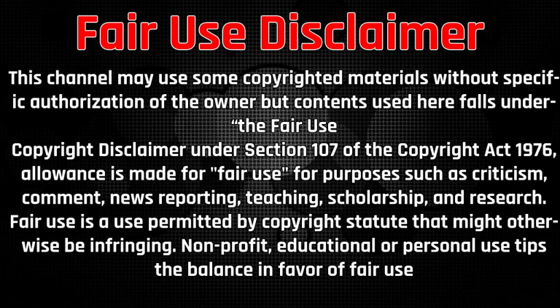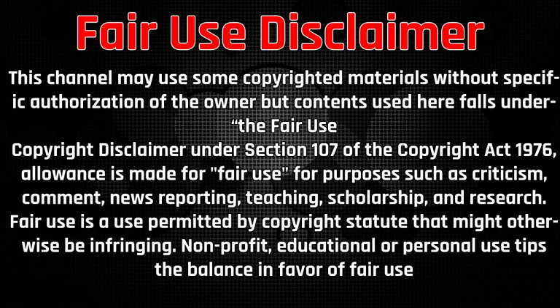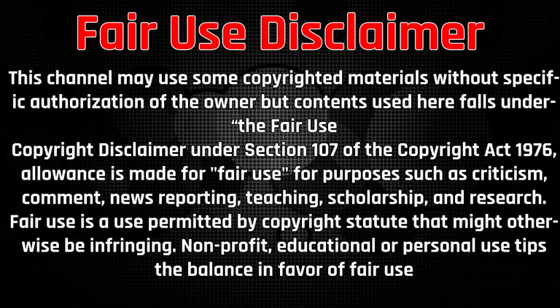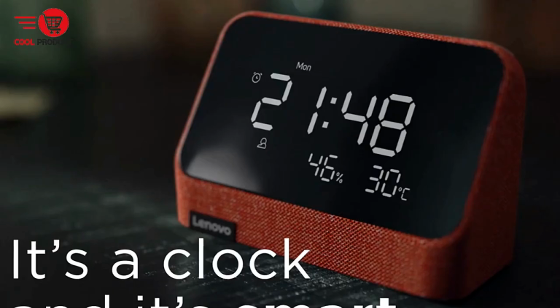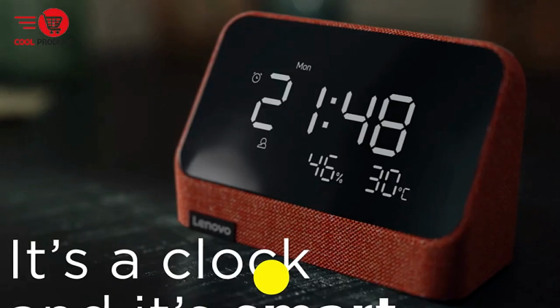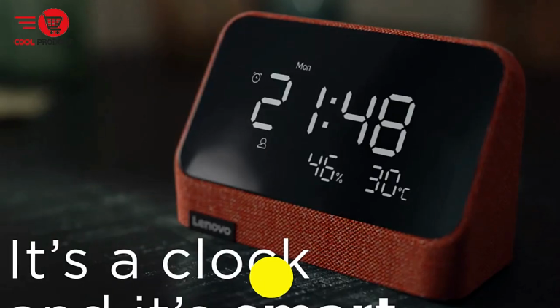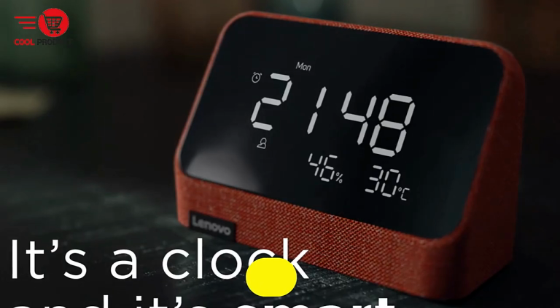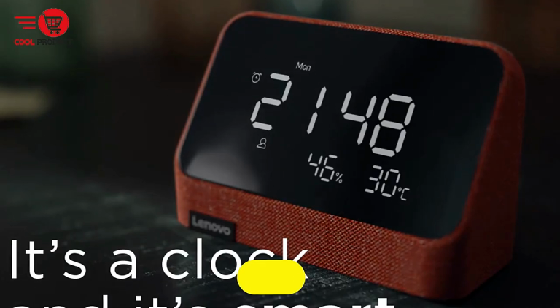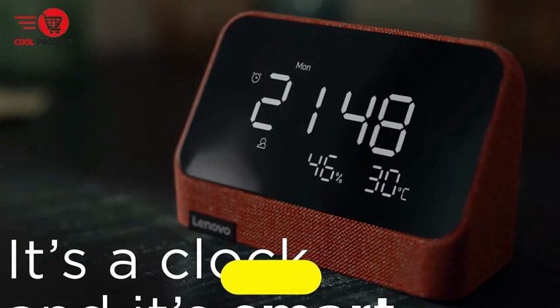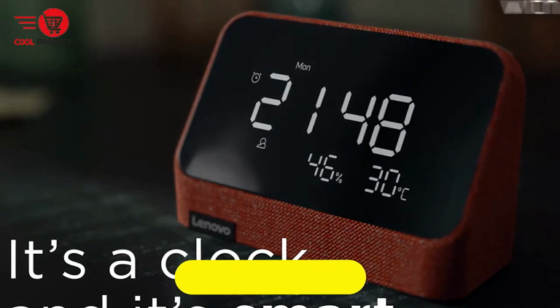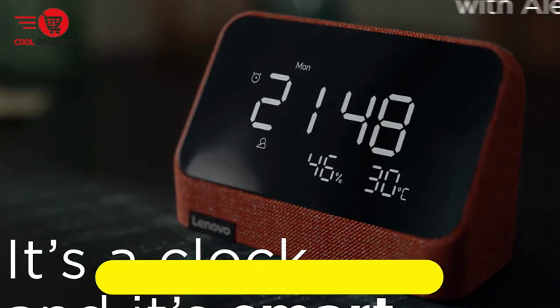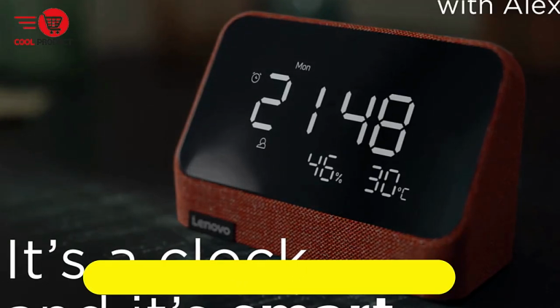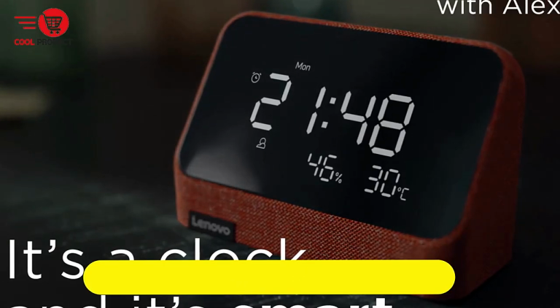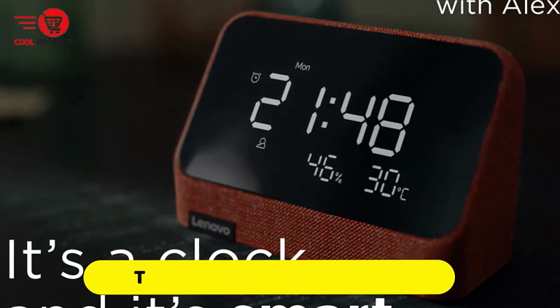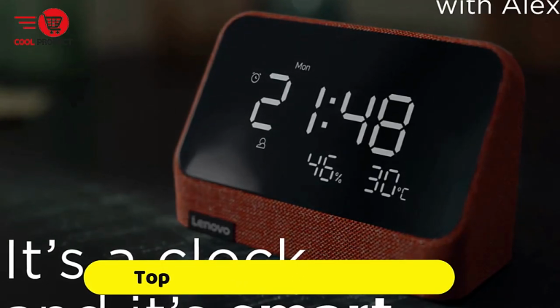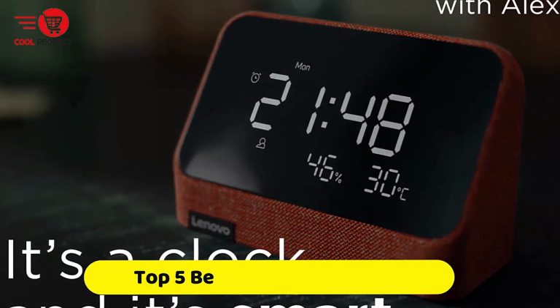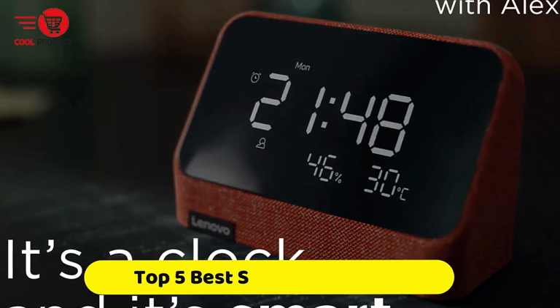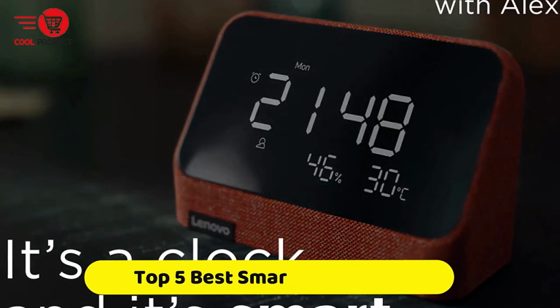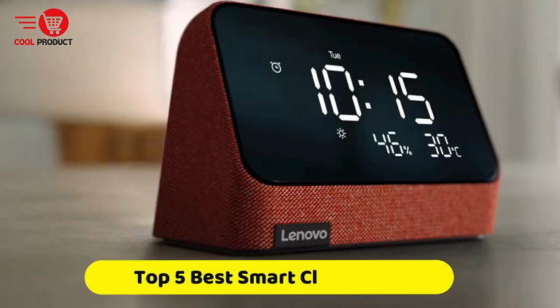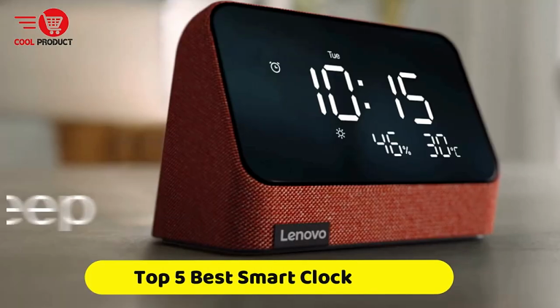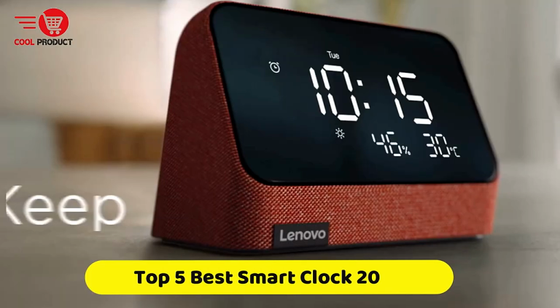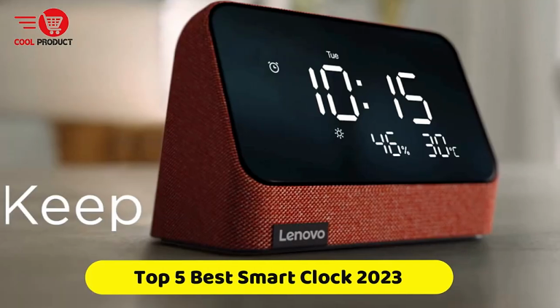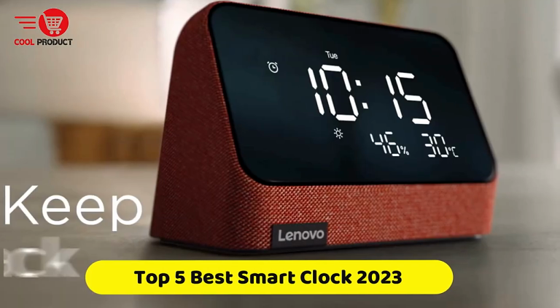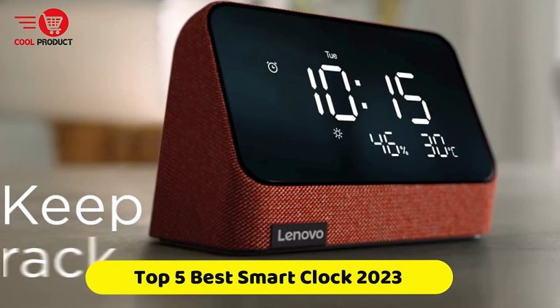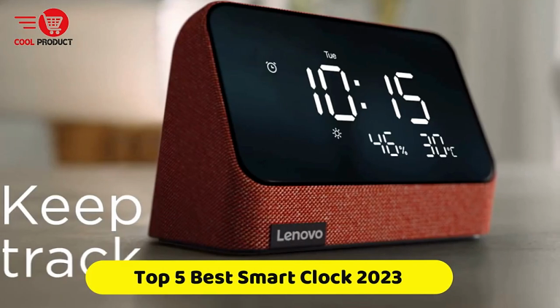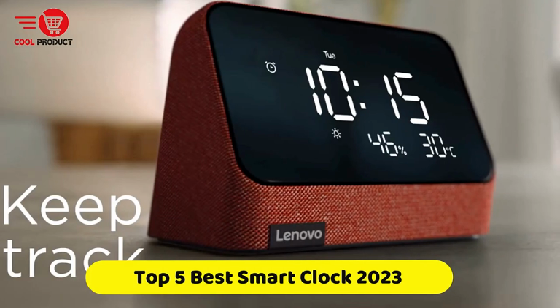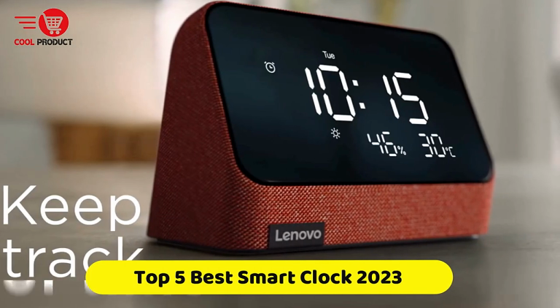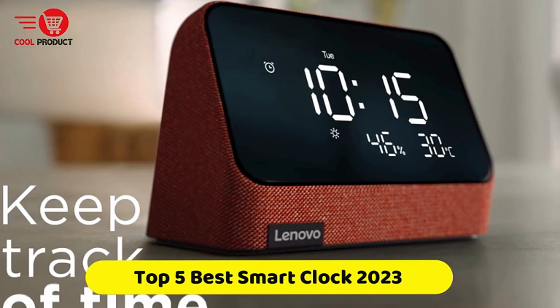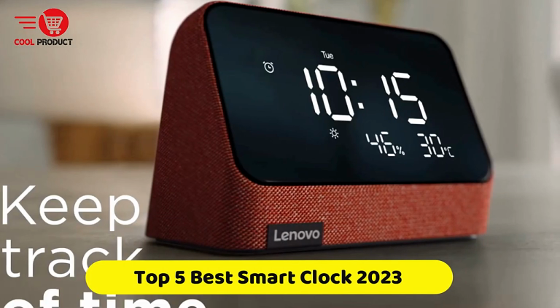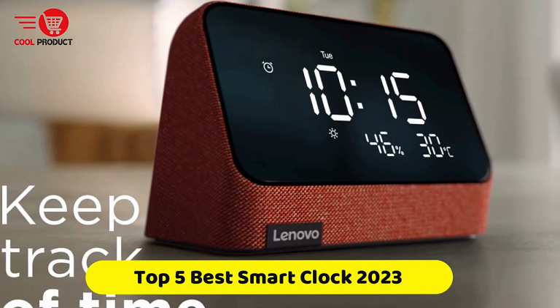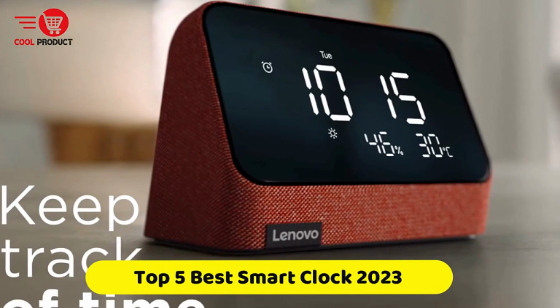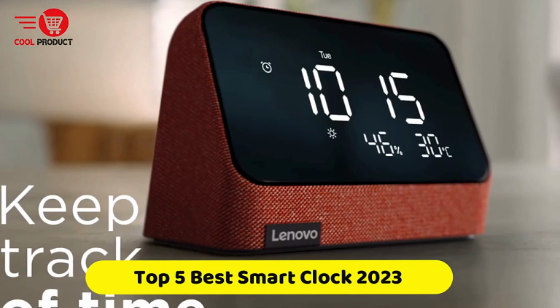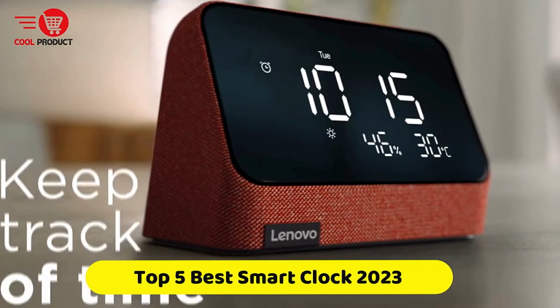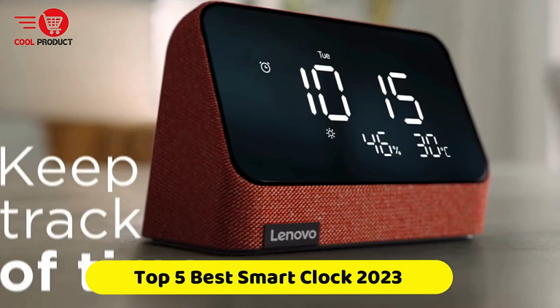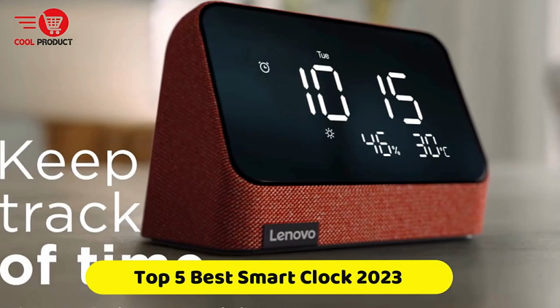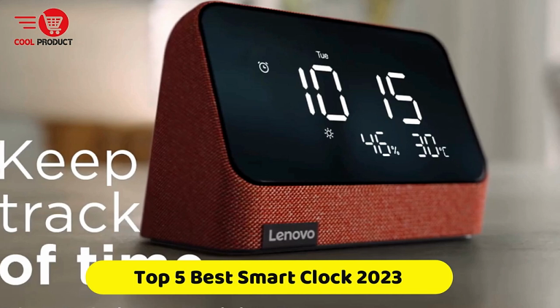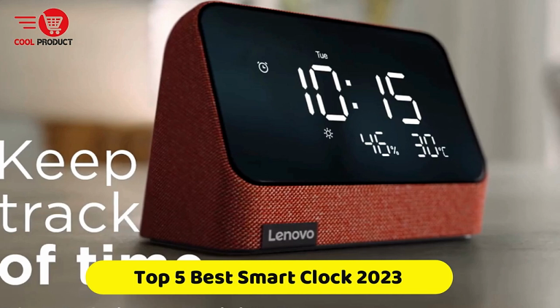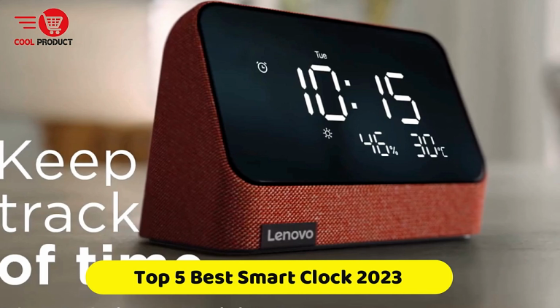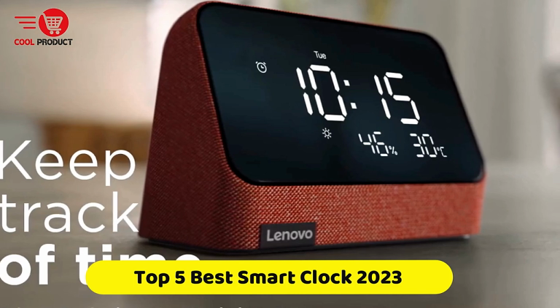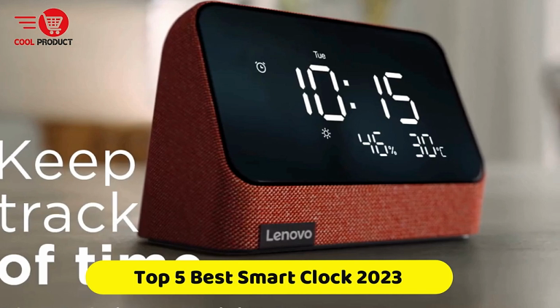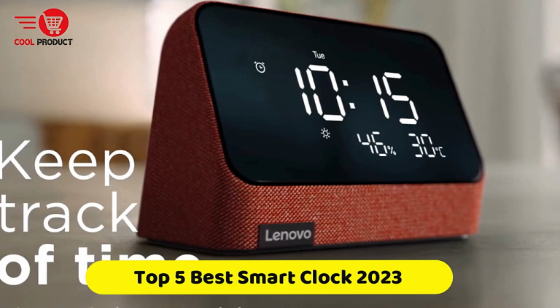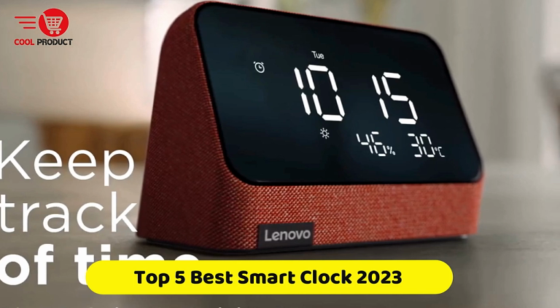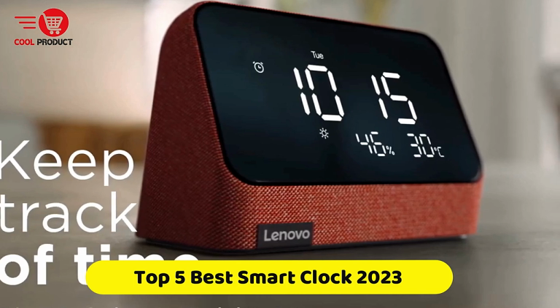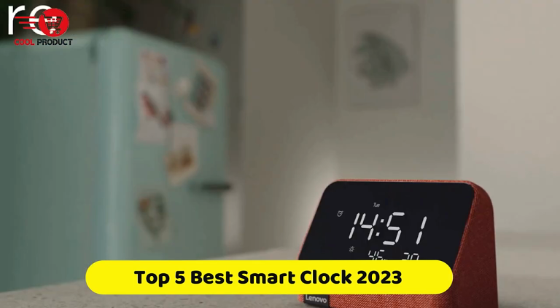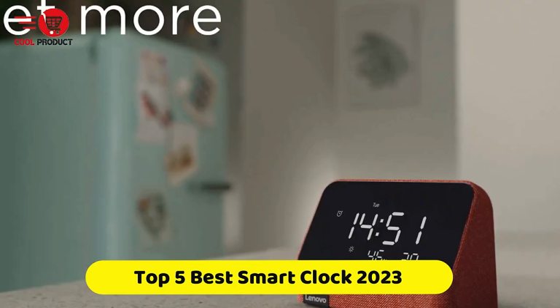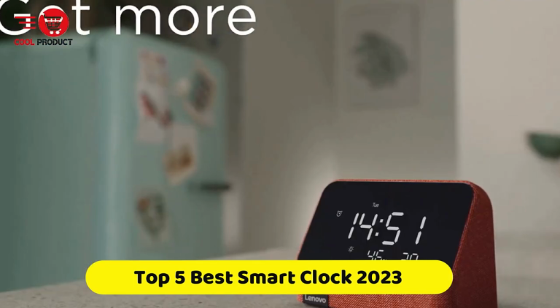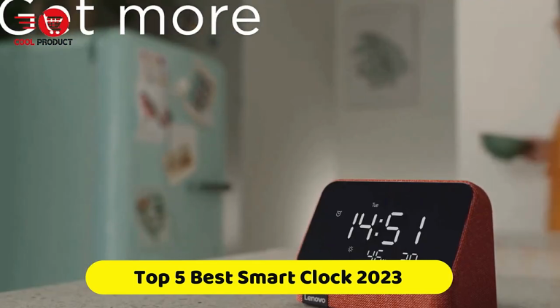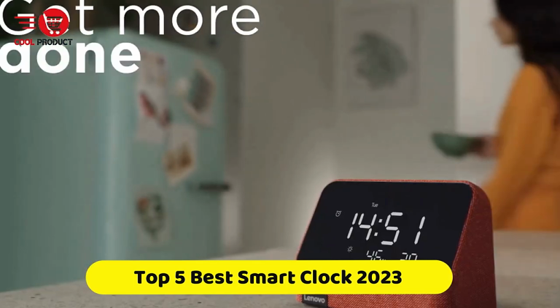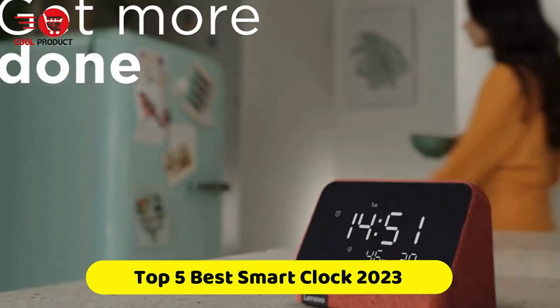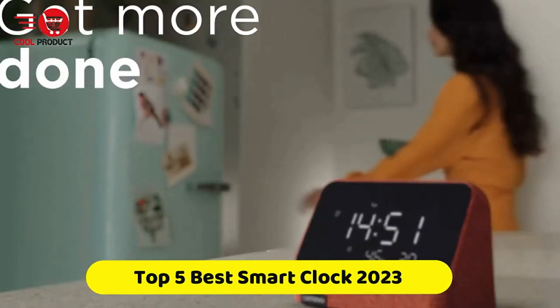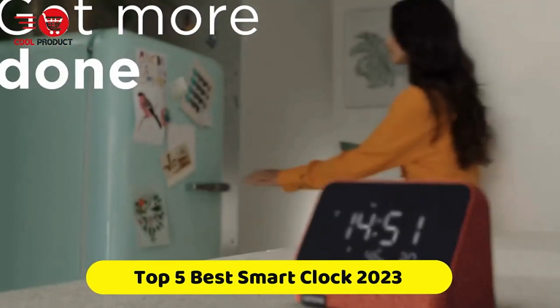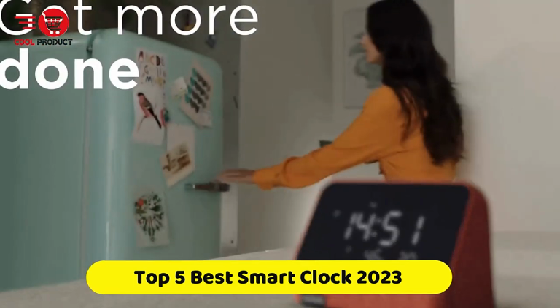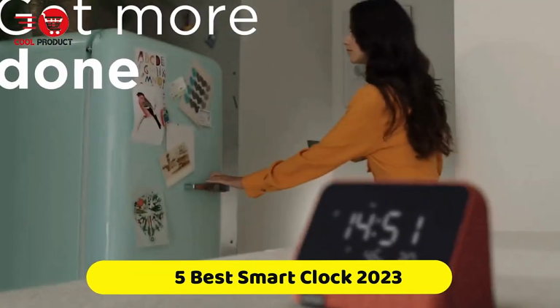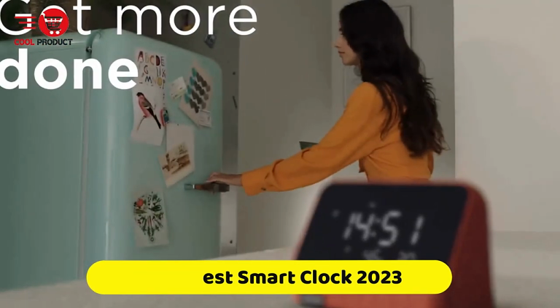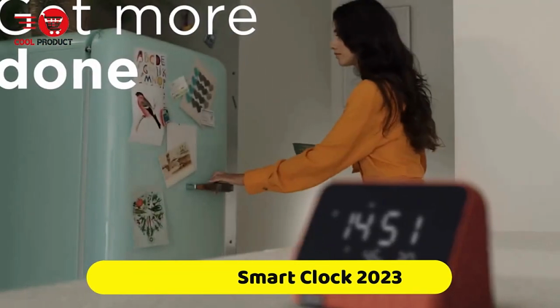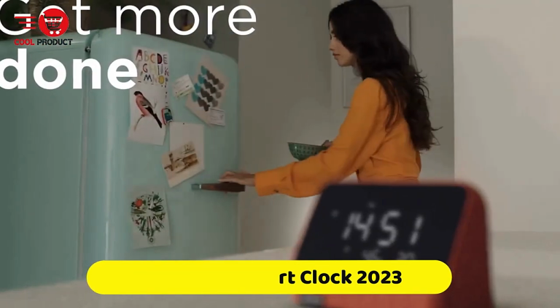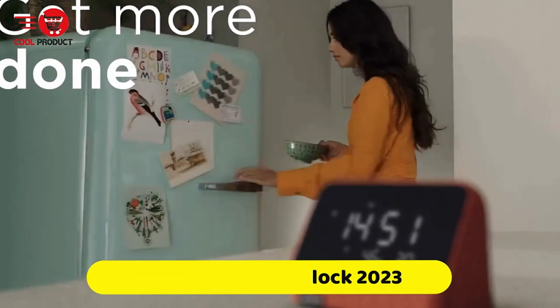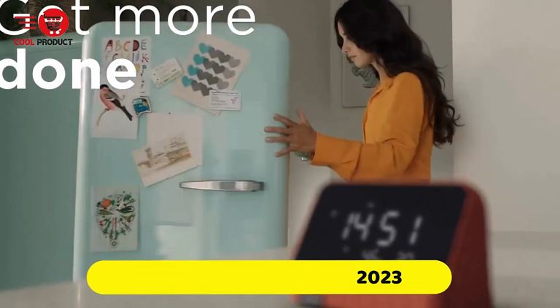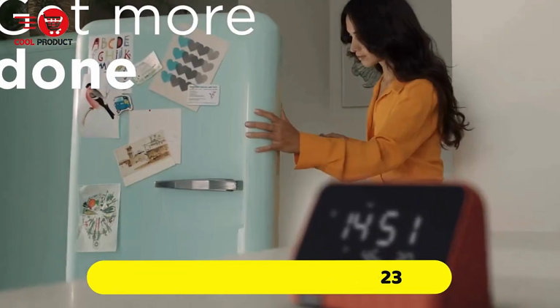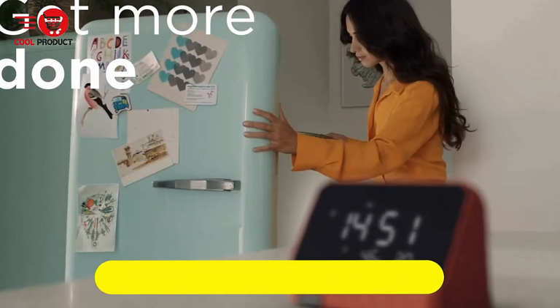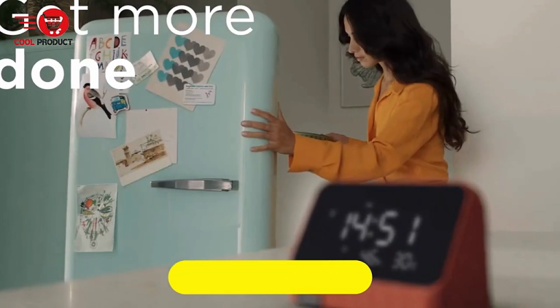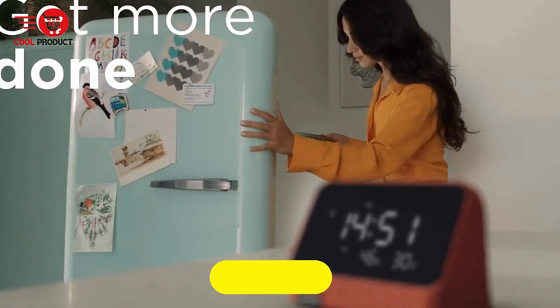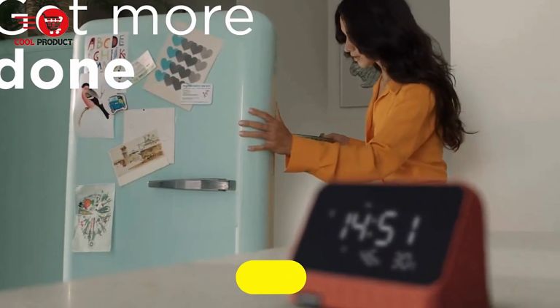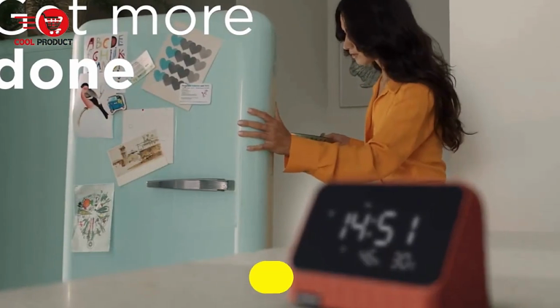If you're looking for the best smart clock, this video is for you. You're a collection you gotta see. Let's get started.